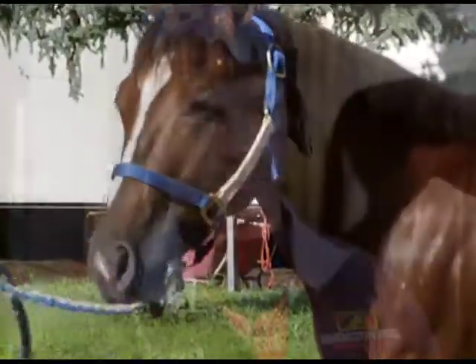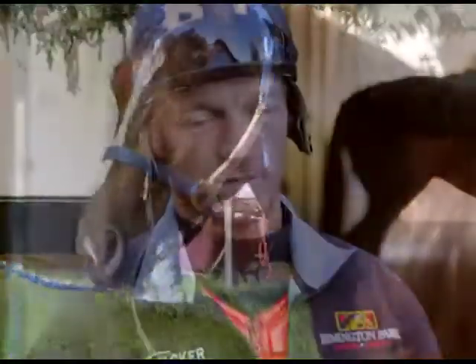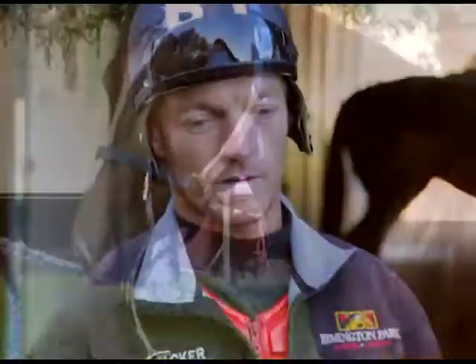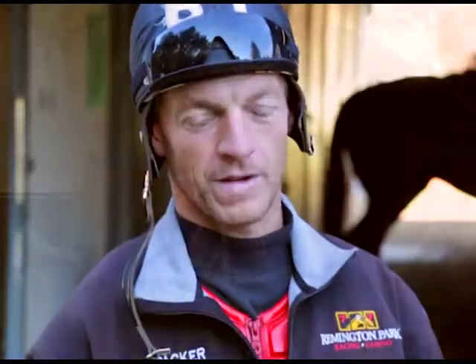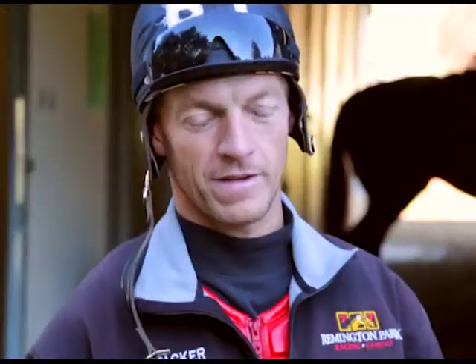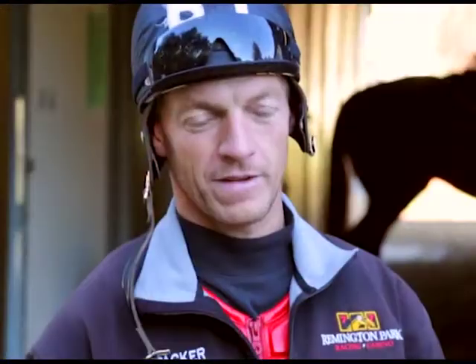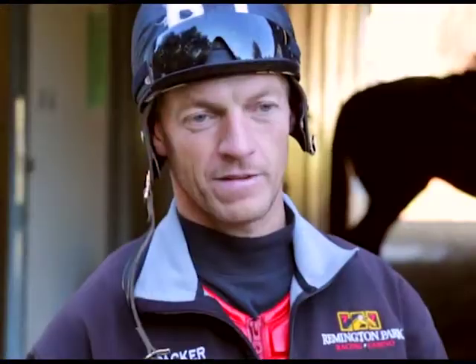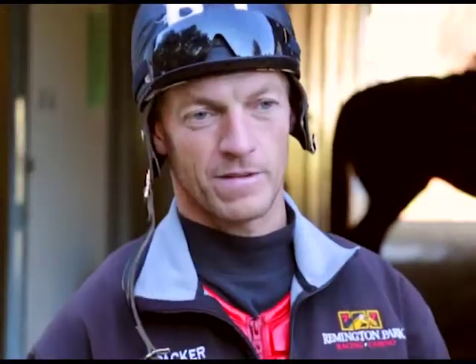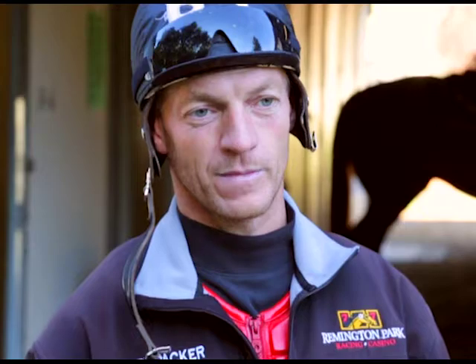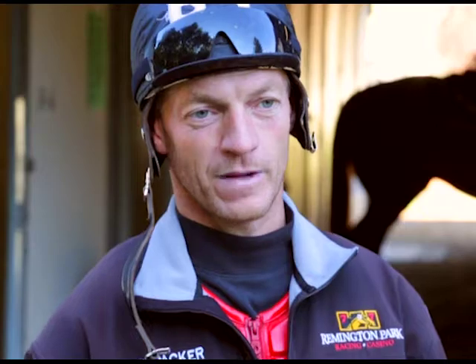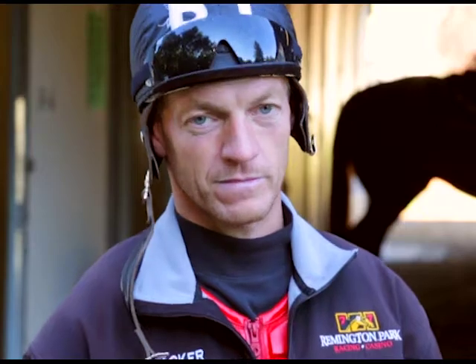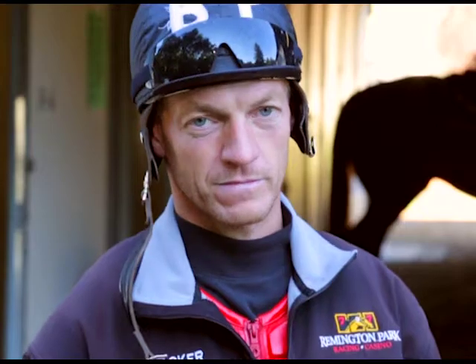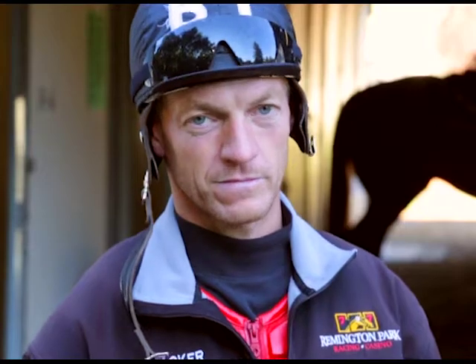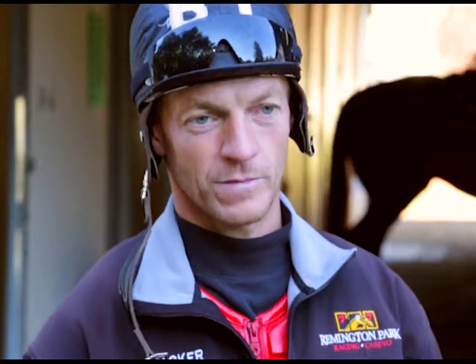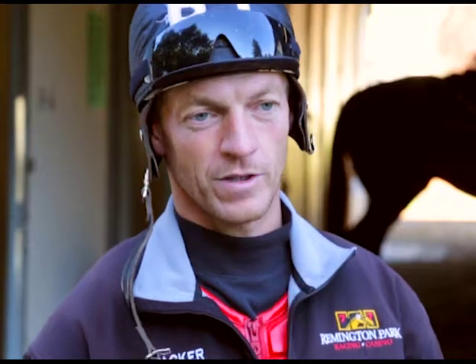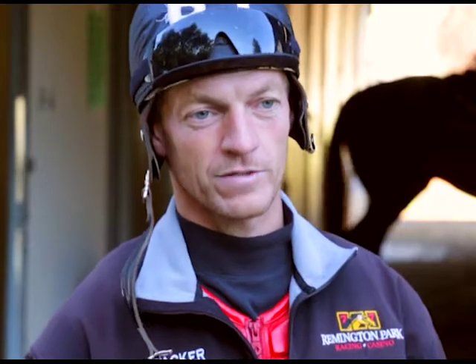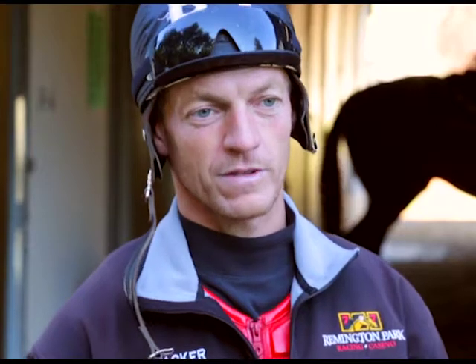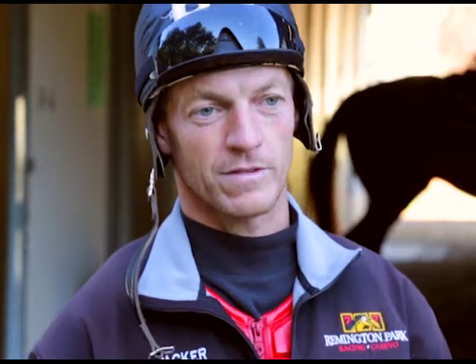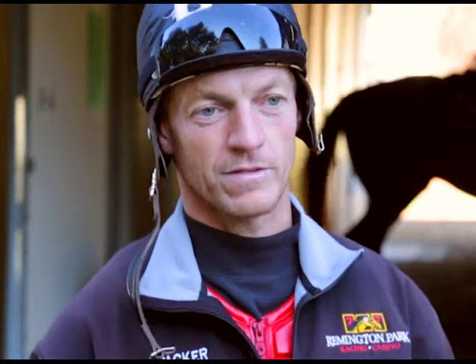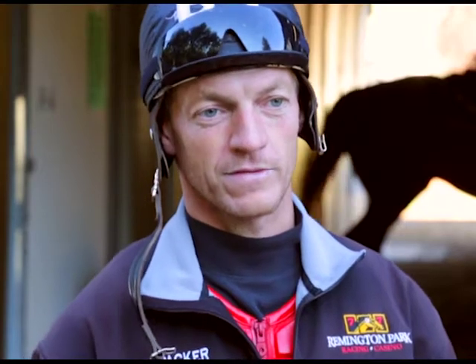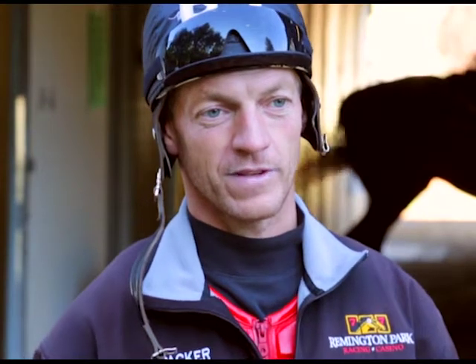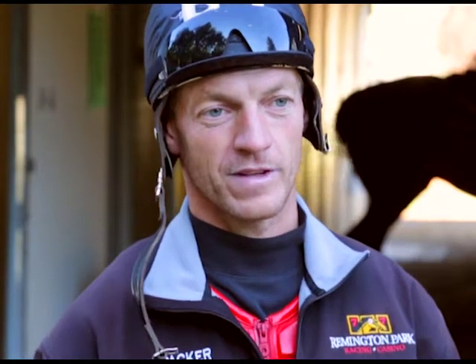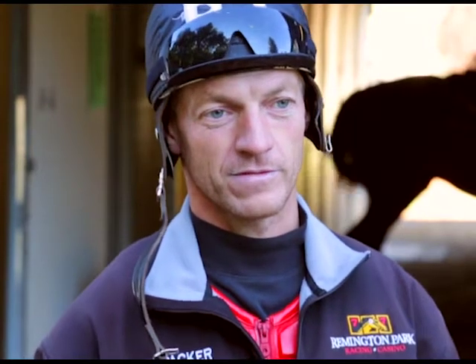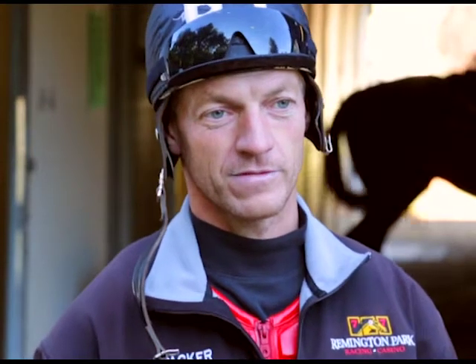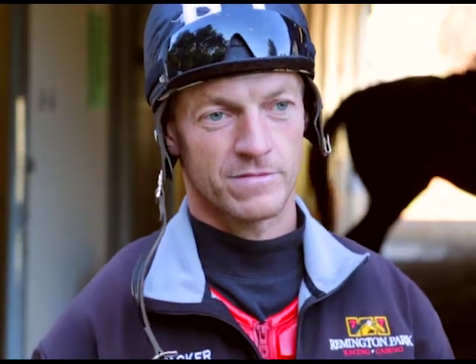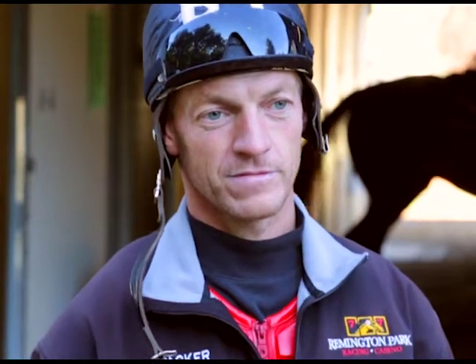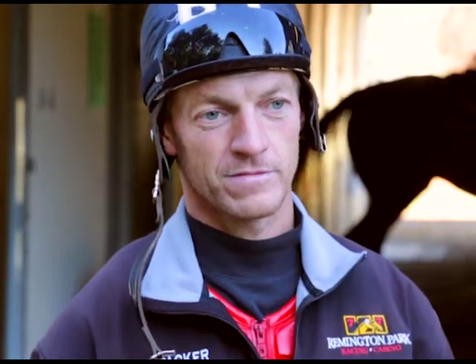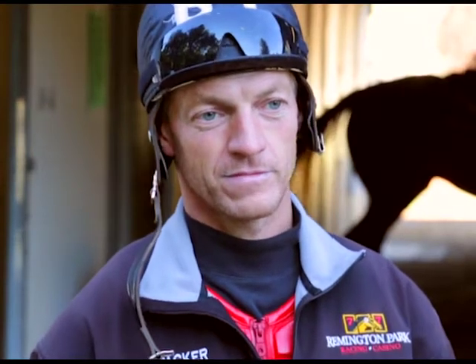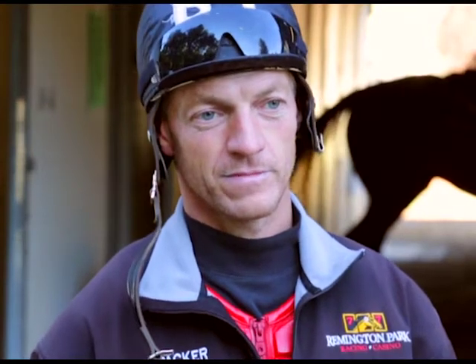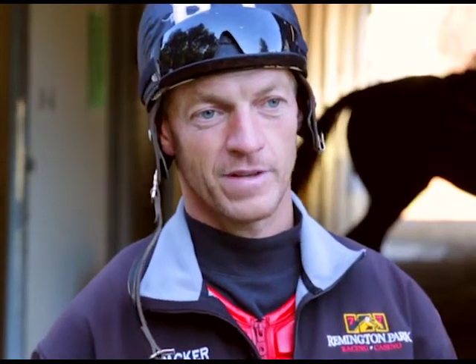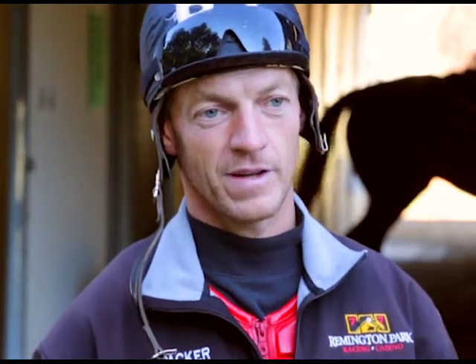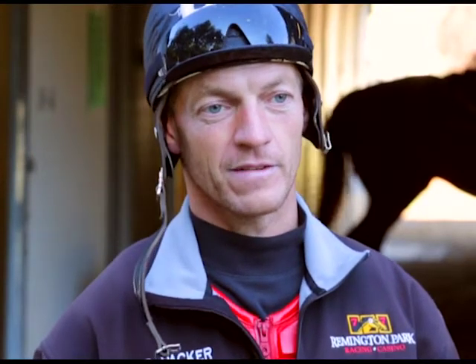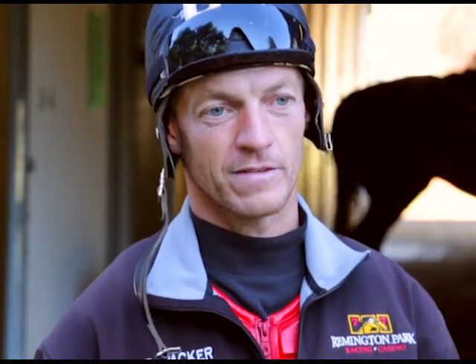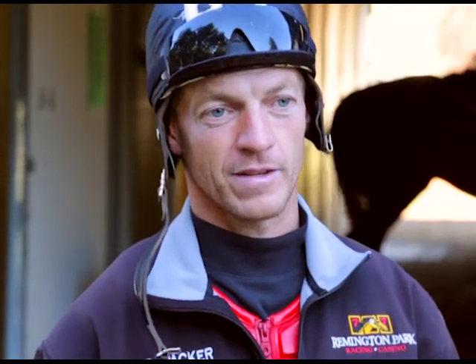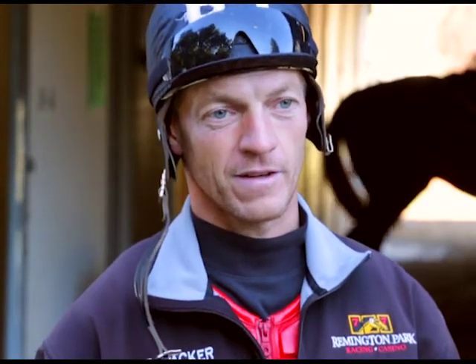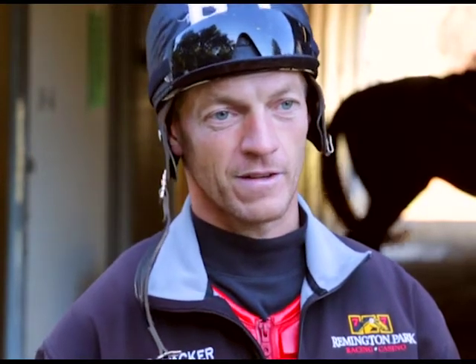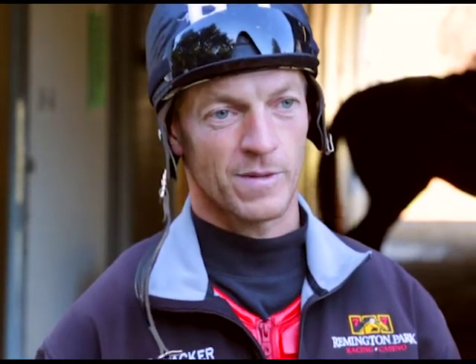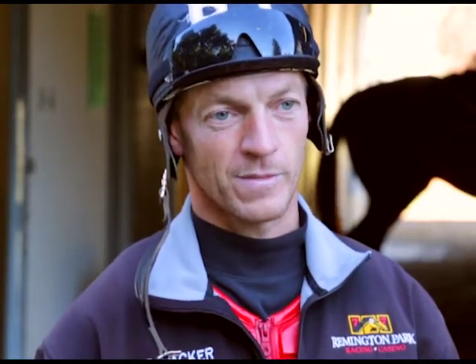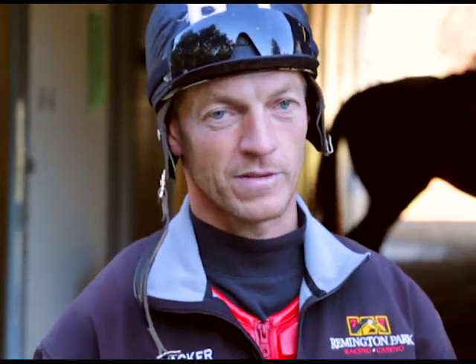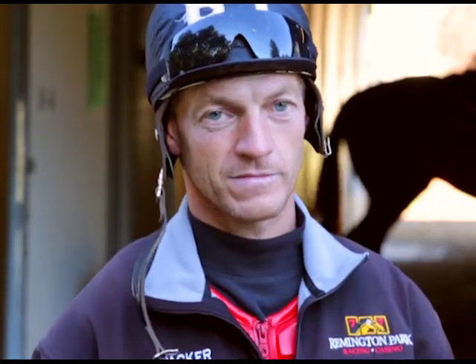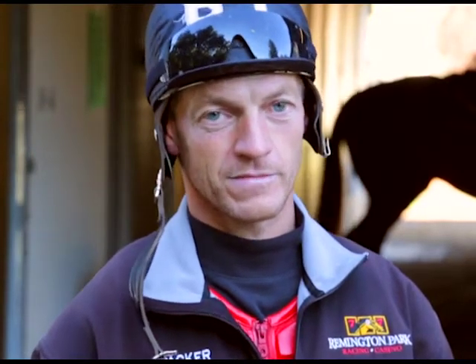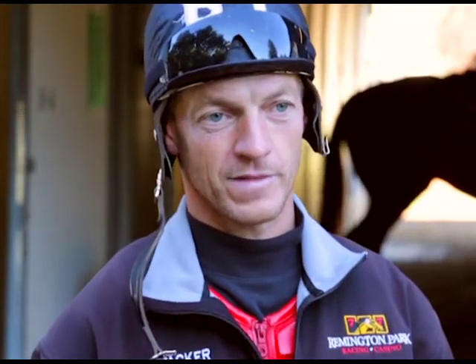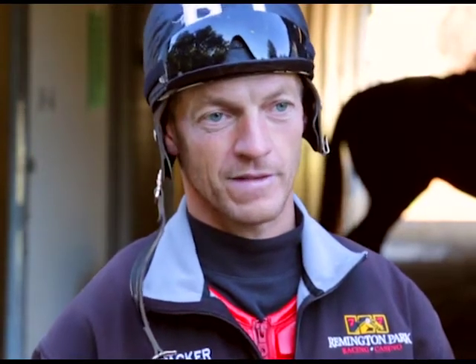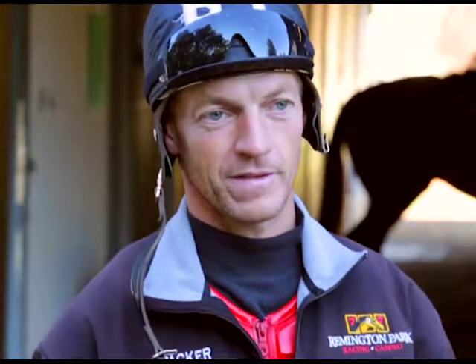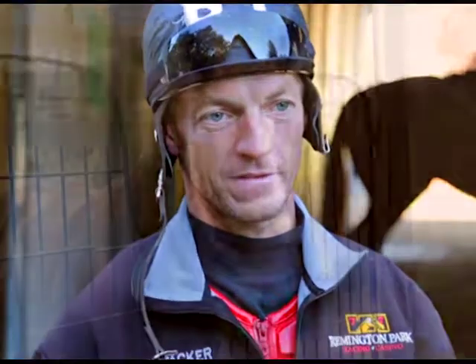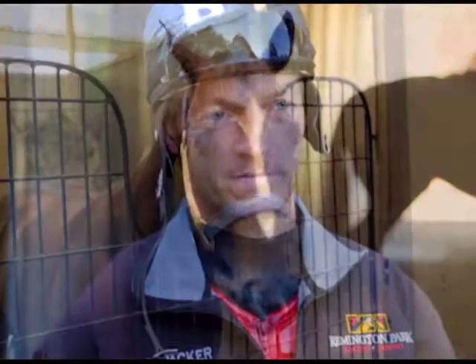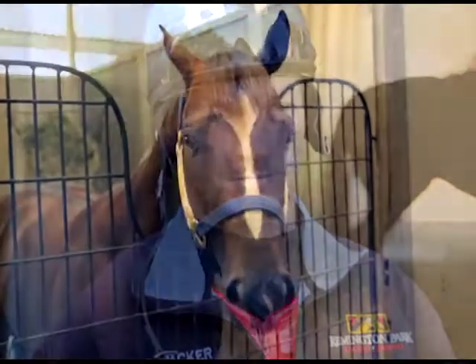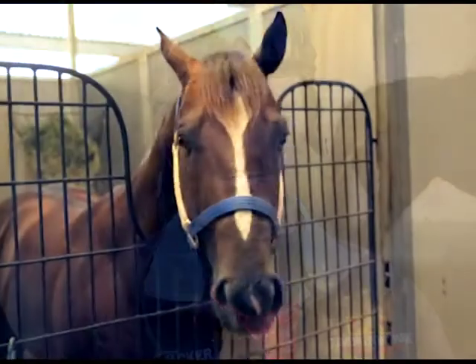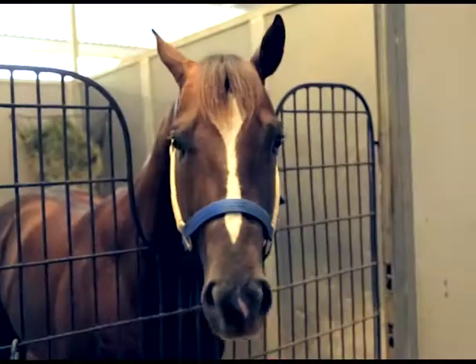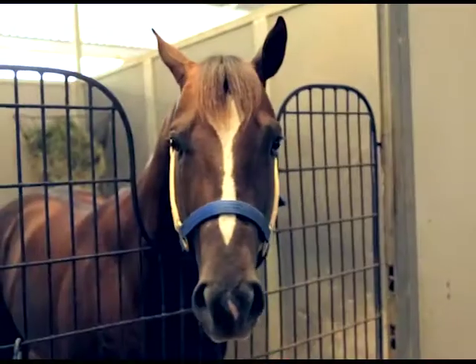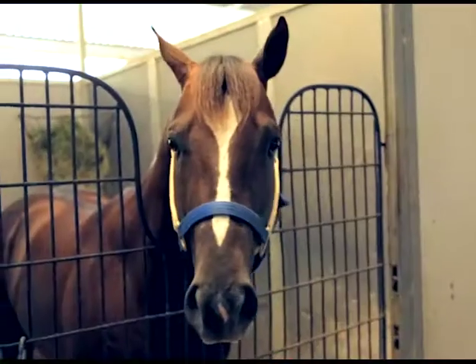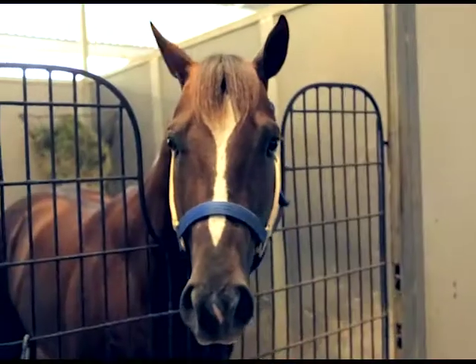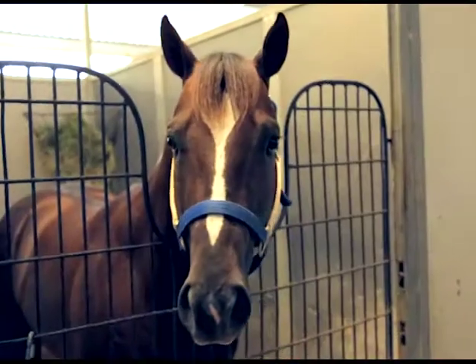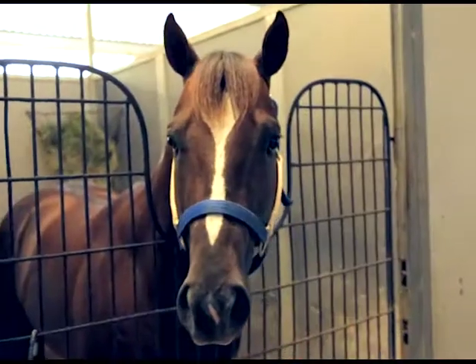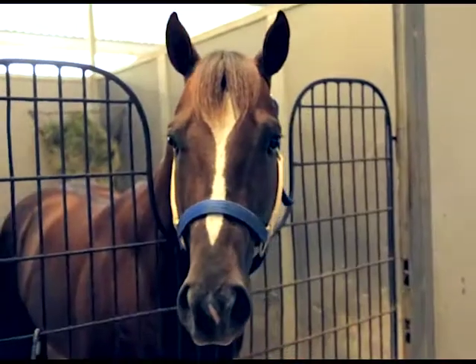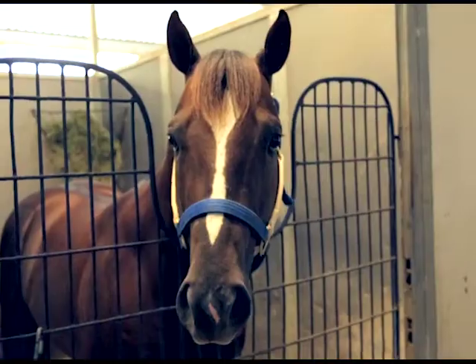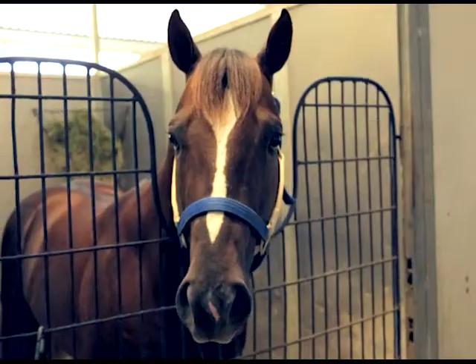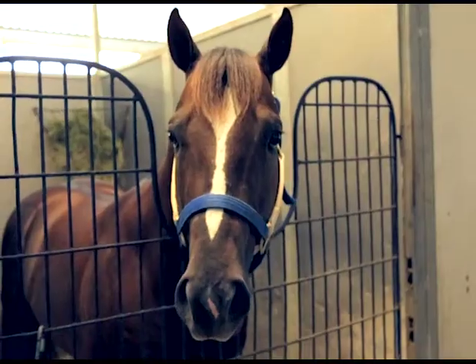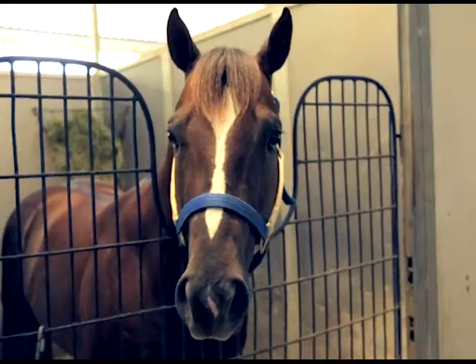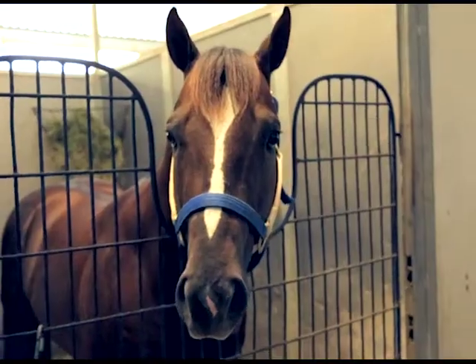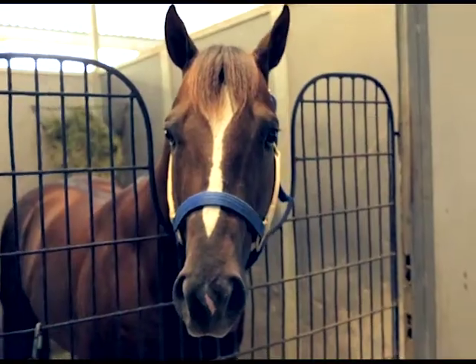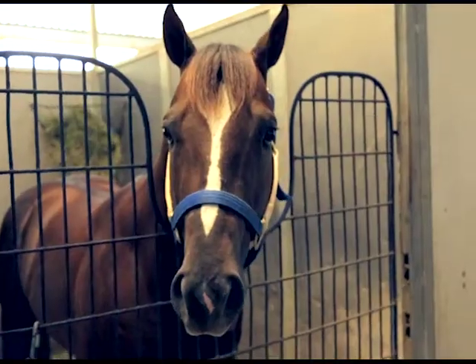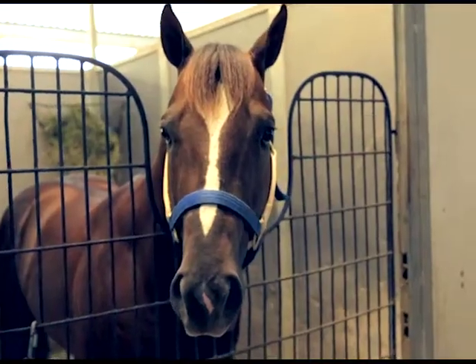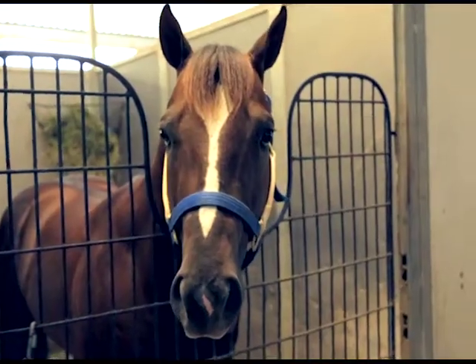I think he'll come back way stronger in the finals. He got a little tired on me, but I think in the finals he'll be a lot better horse.